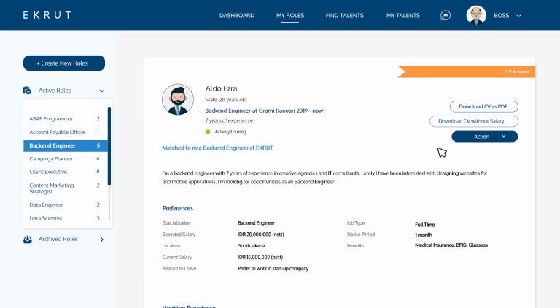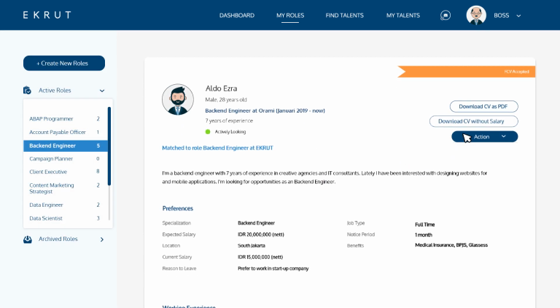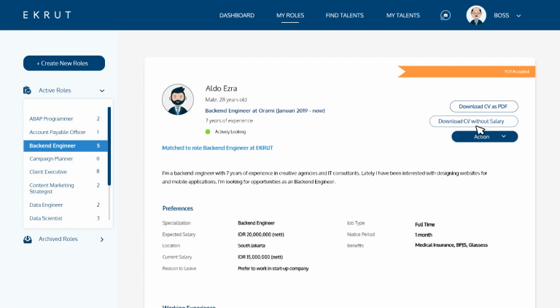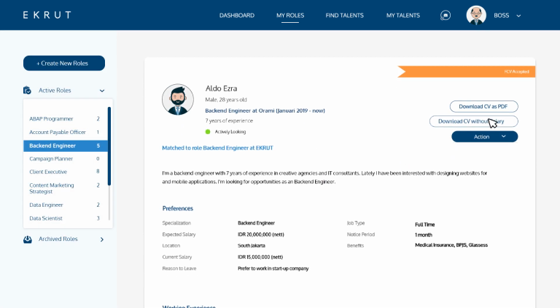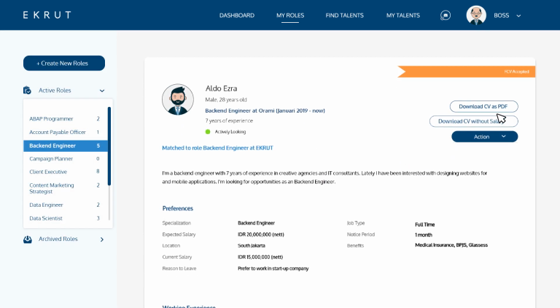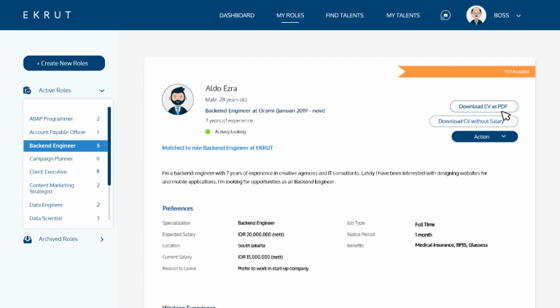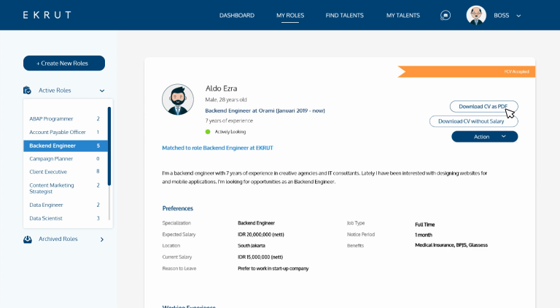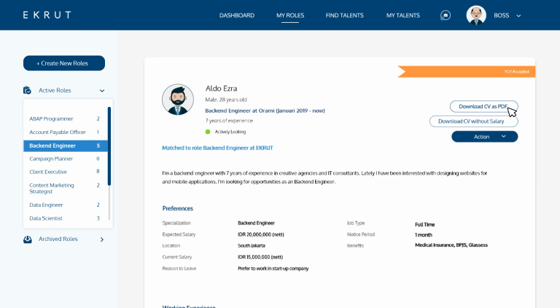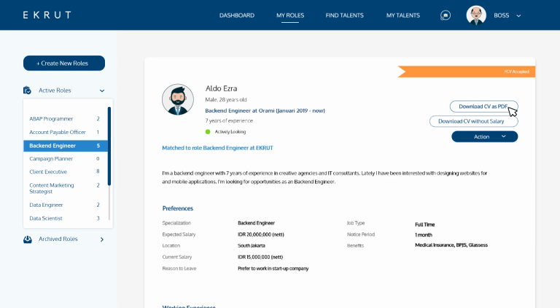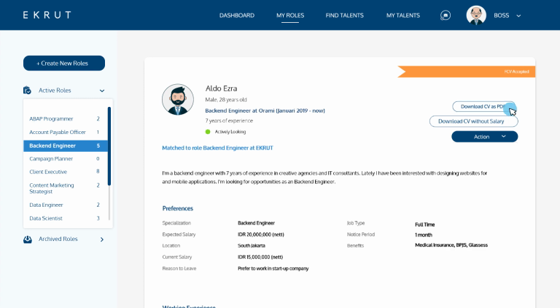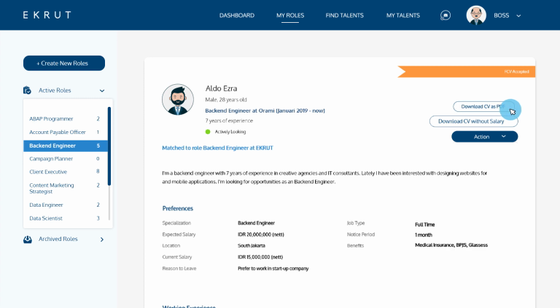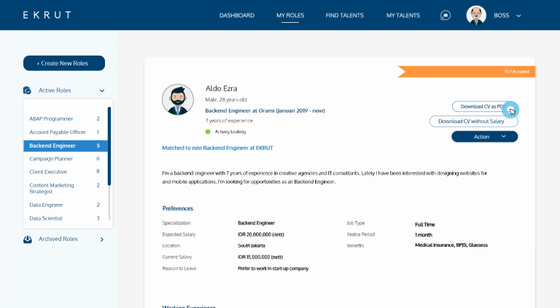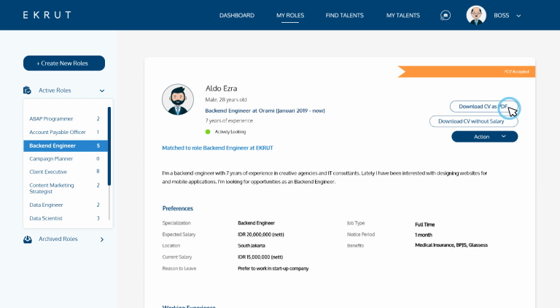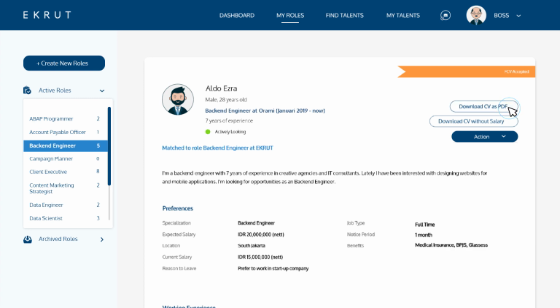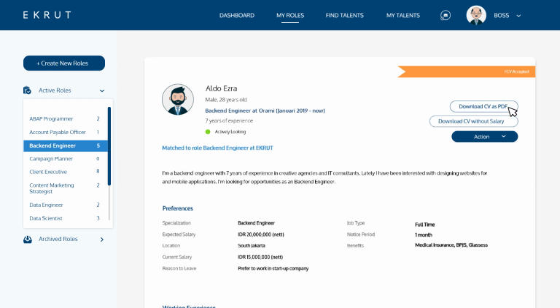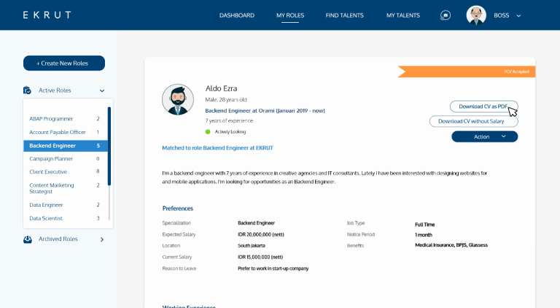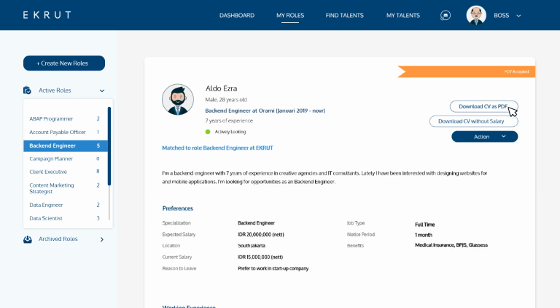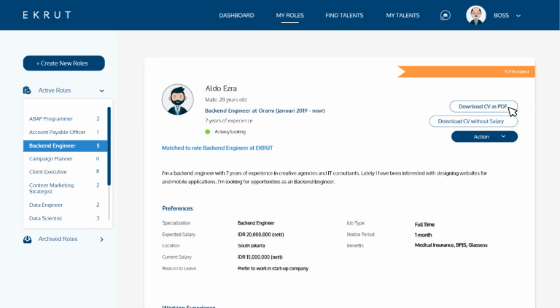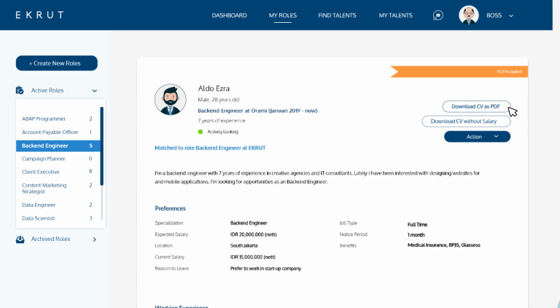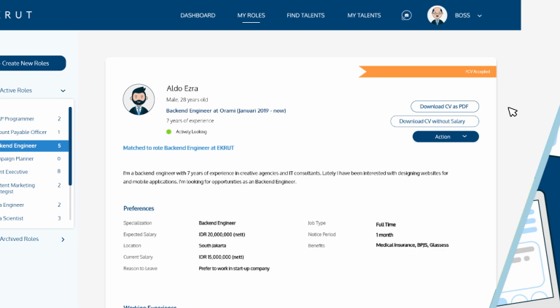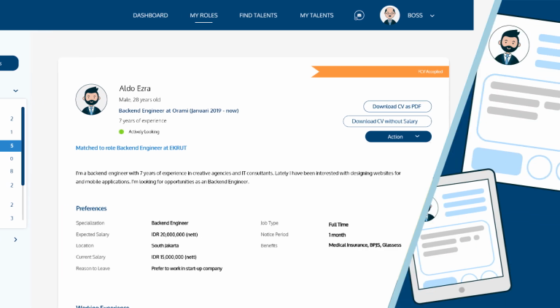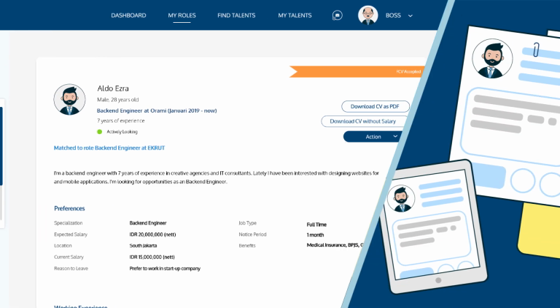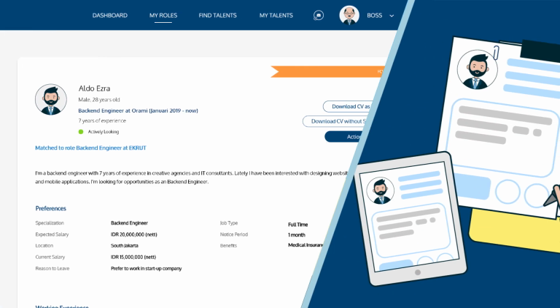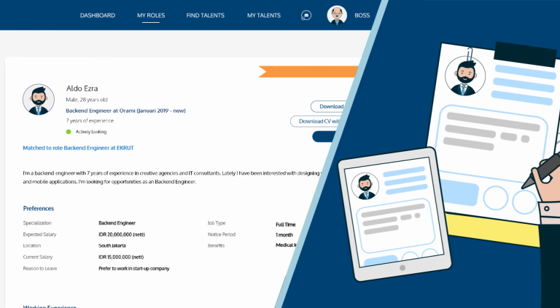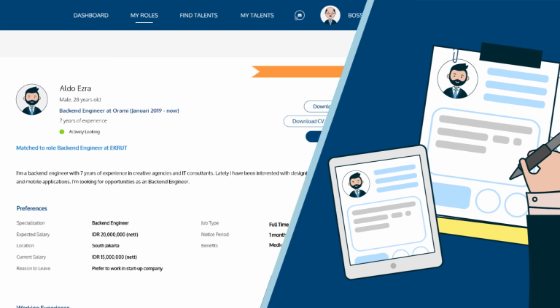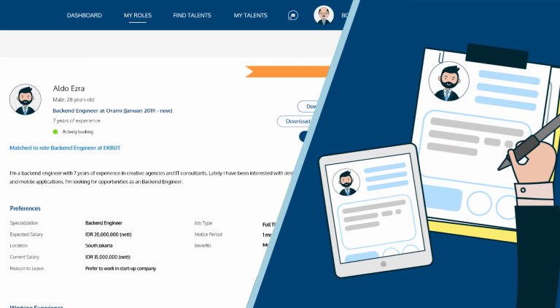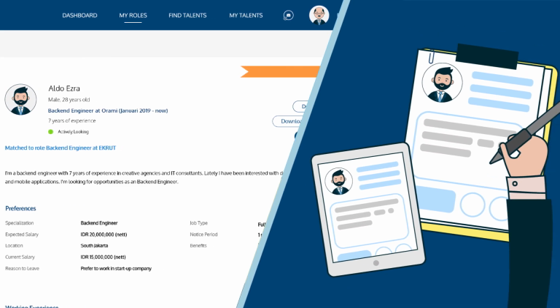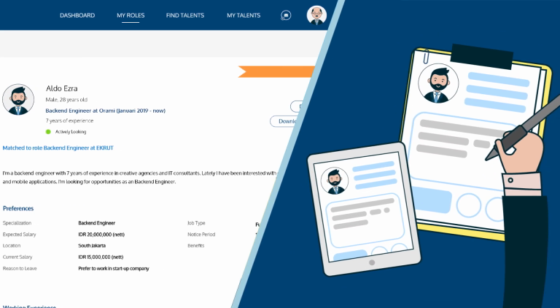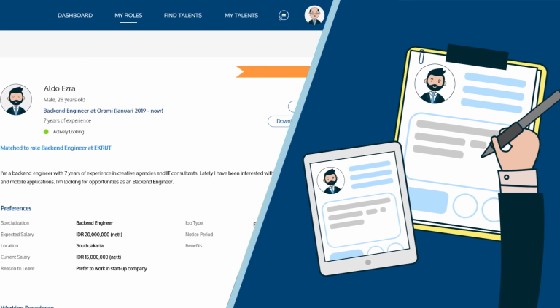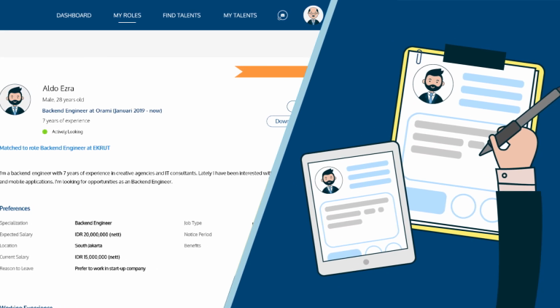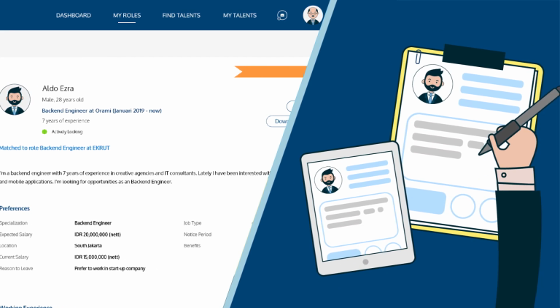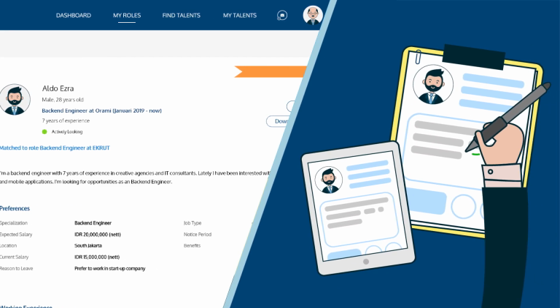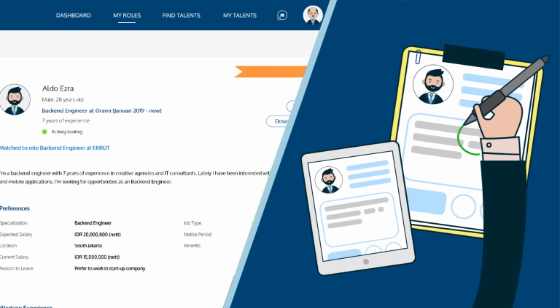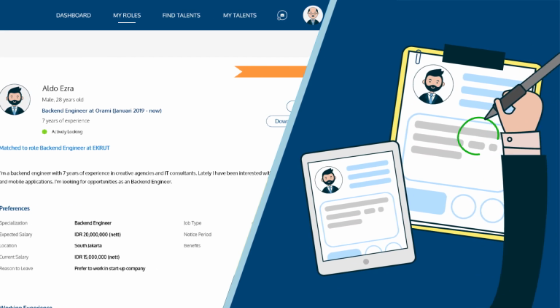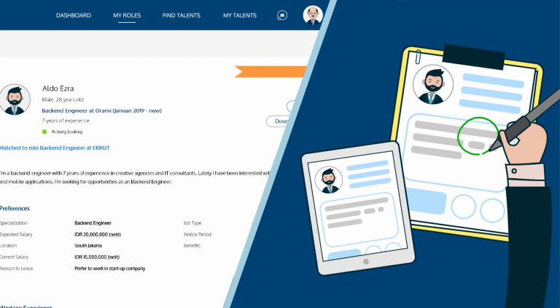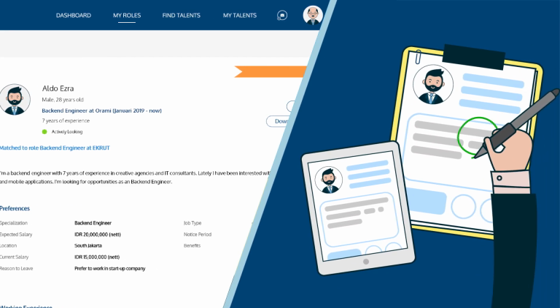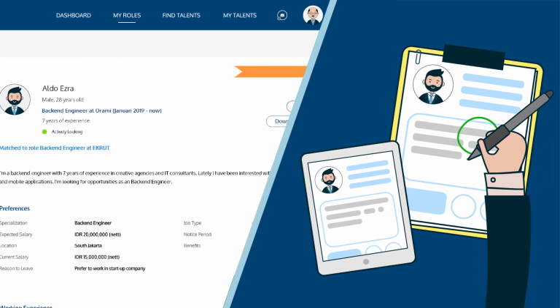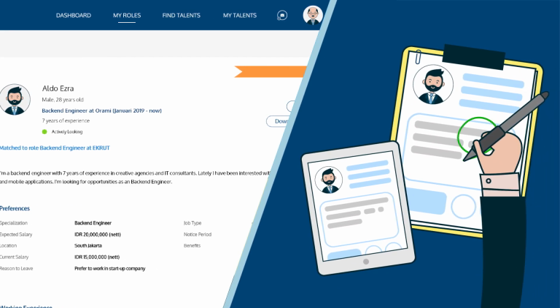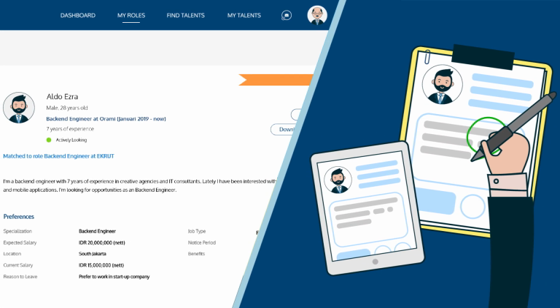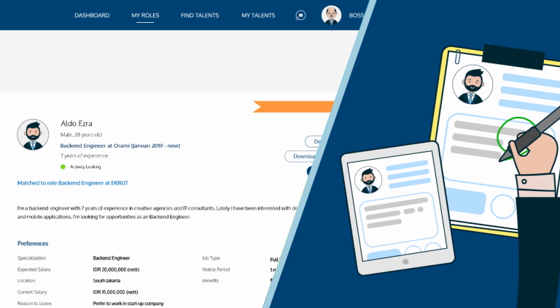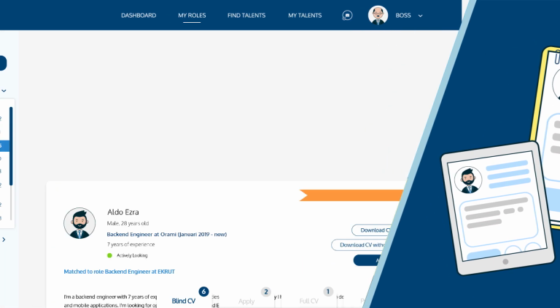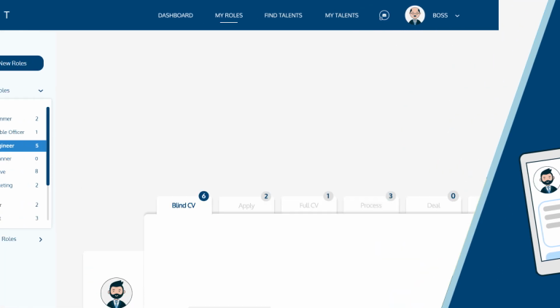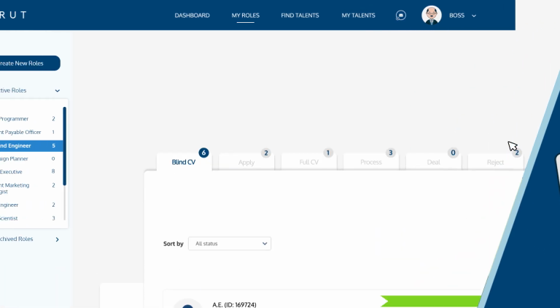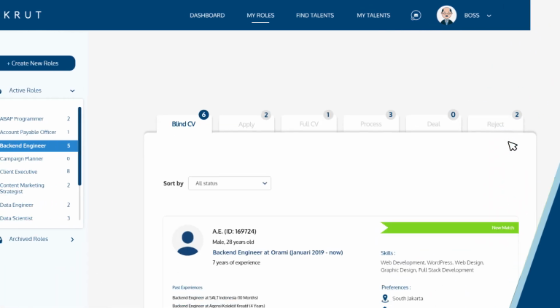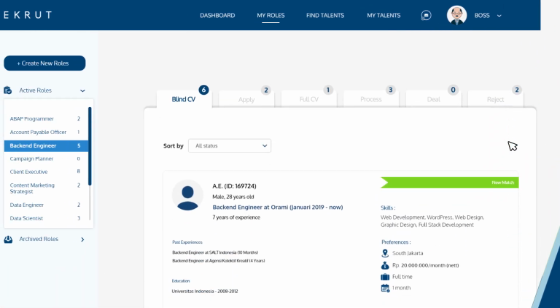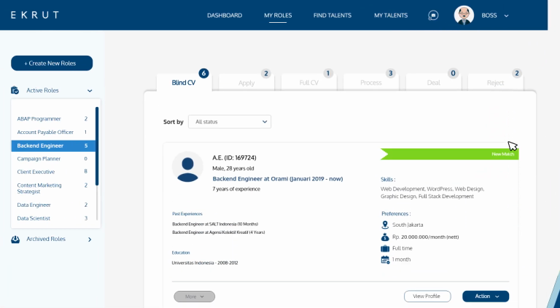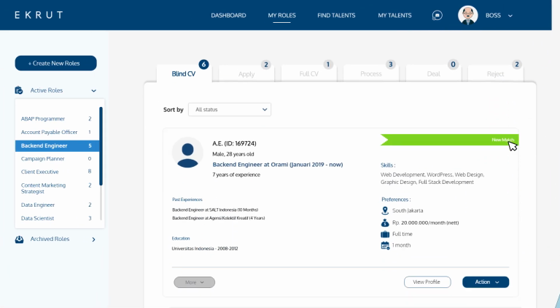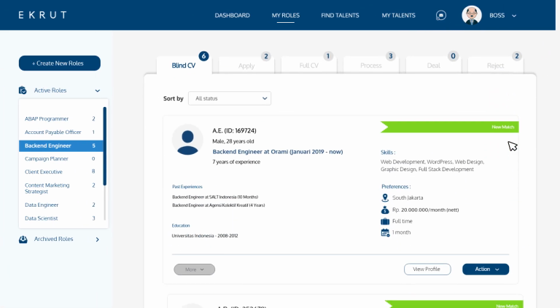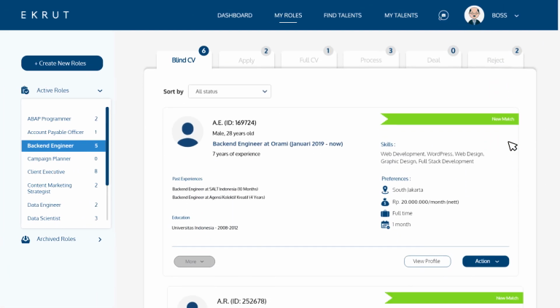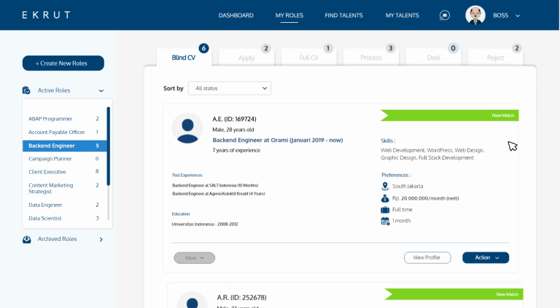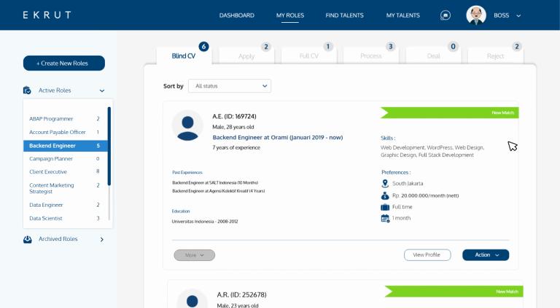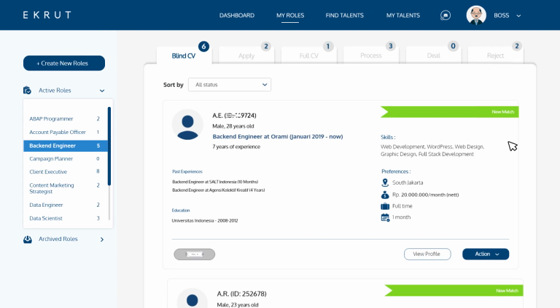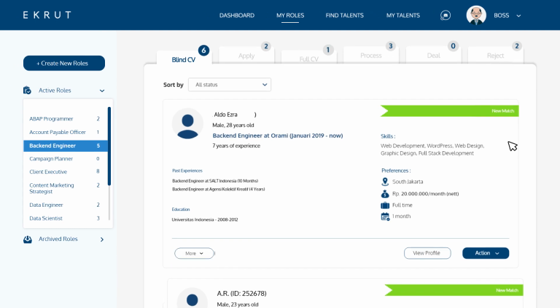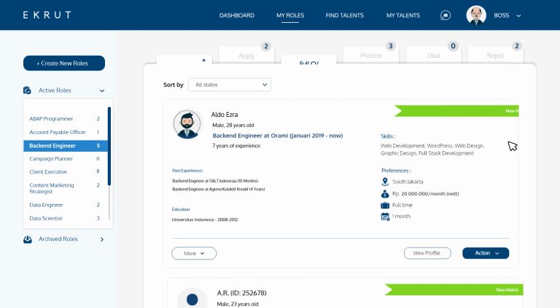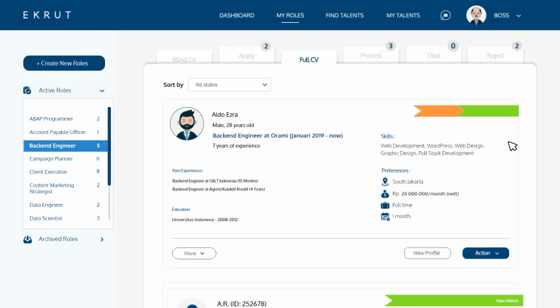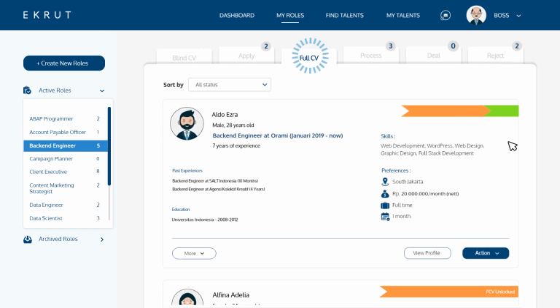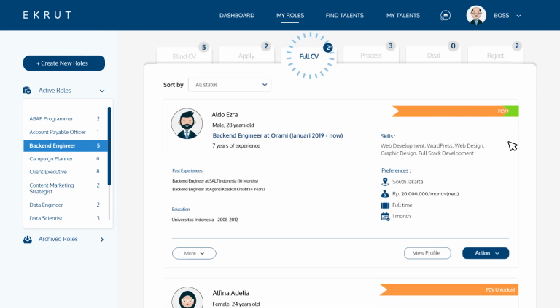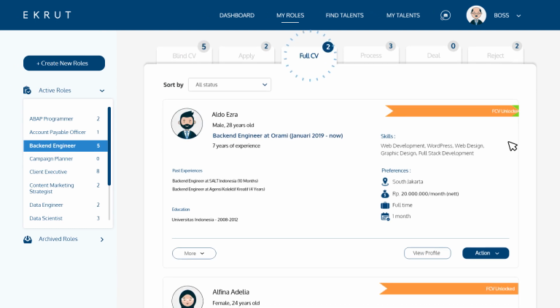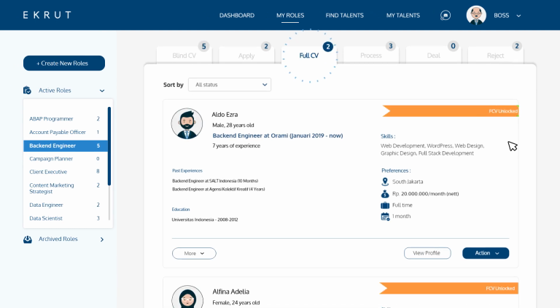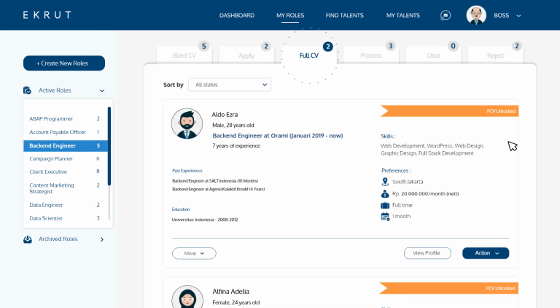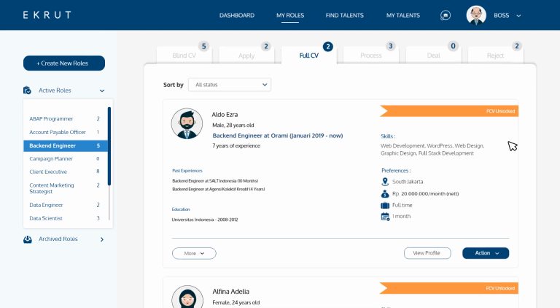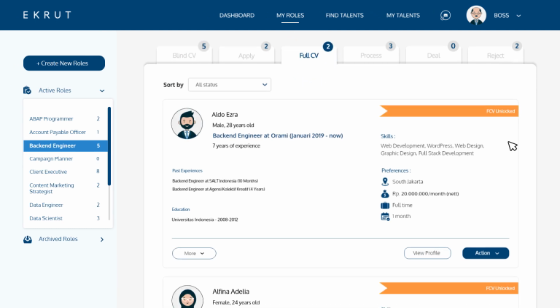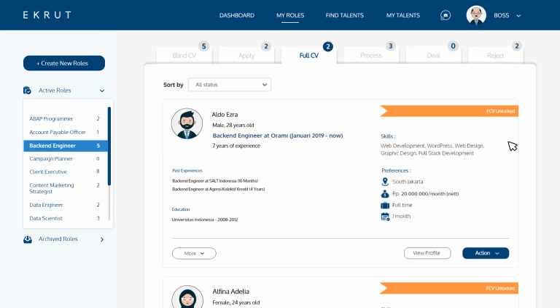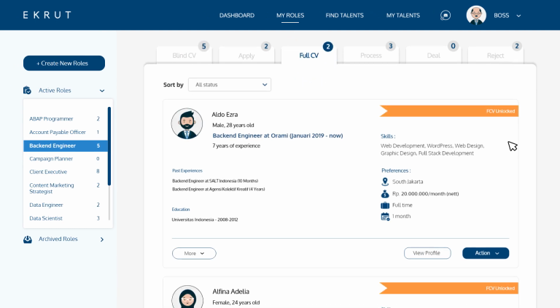Select Unlock BCV so you can access their full profile. You can even download it as a PDF for offline review. Our system will move this unlocked talent to the Full CV tab.